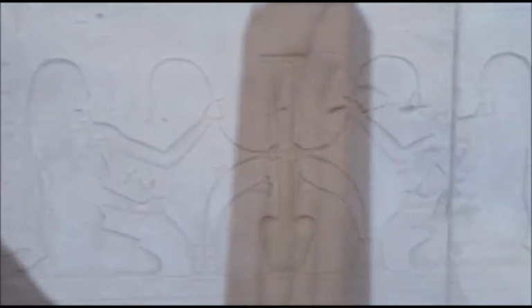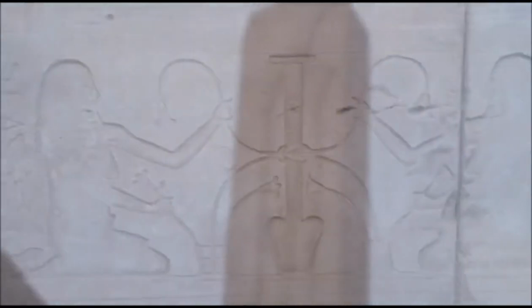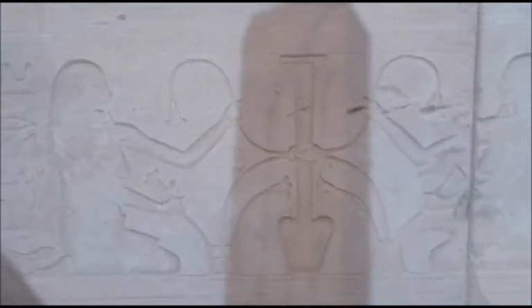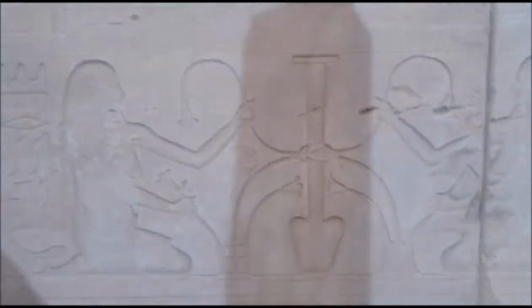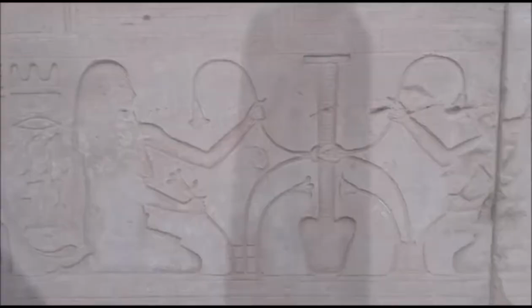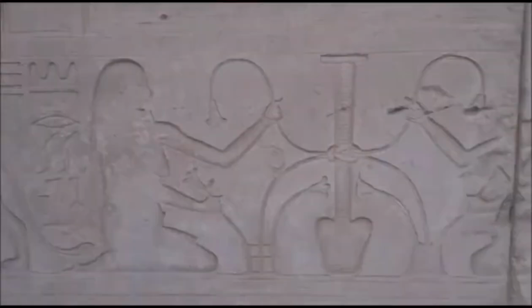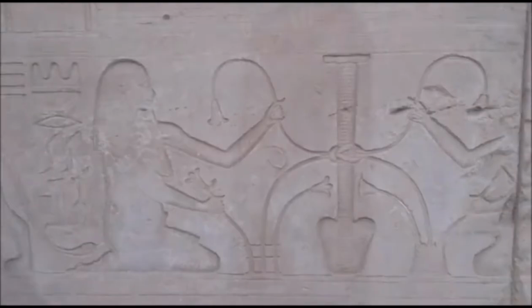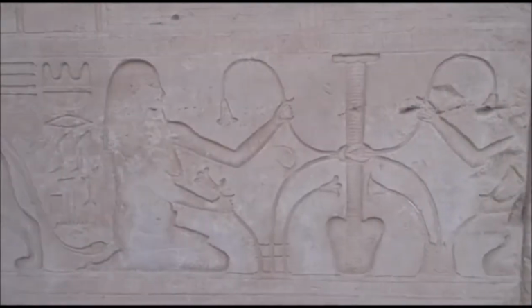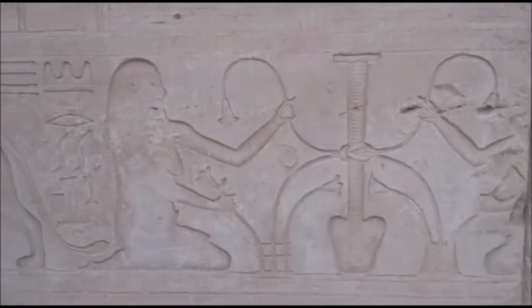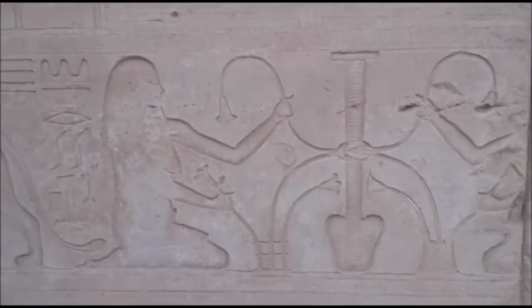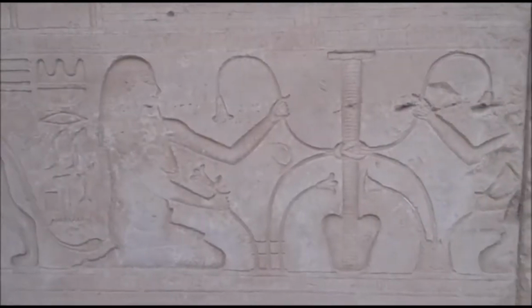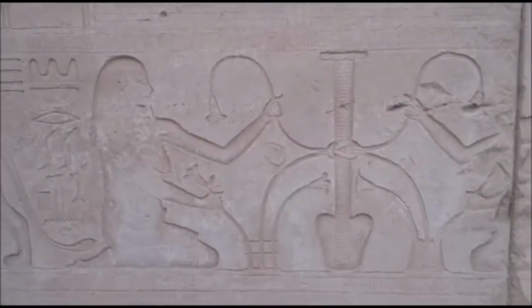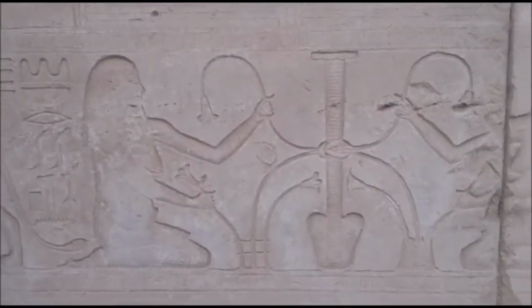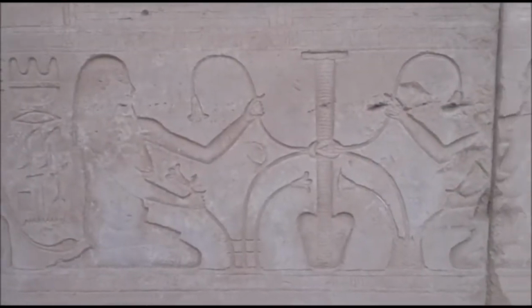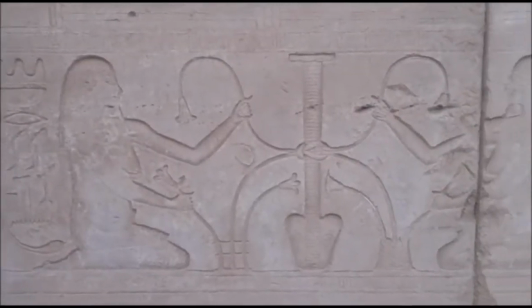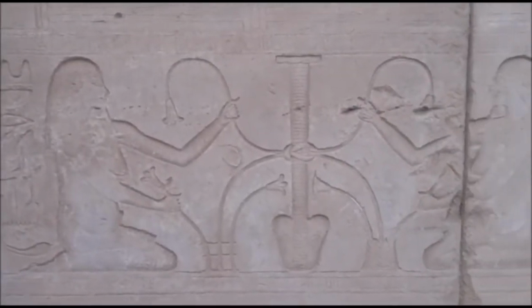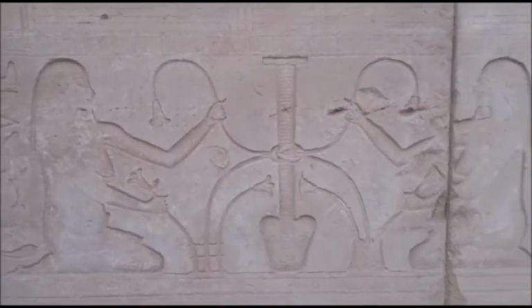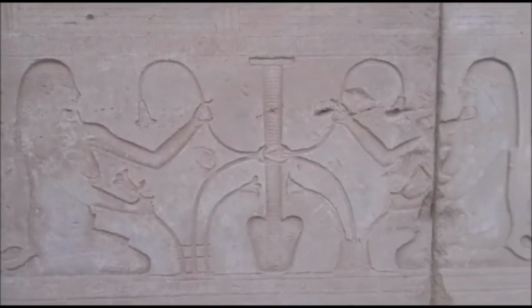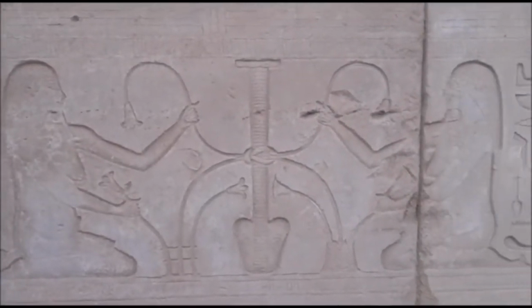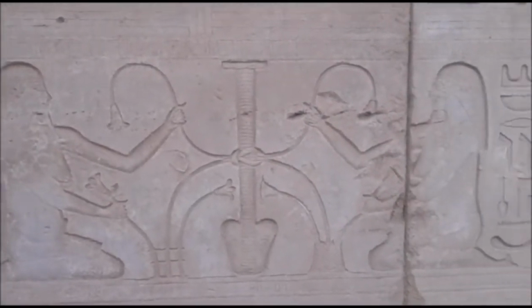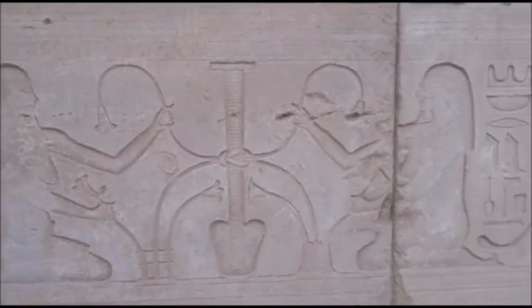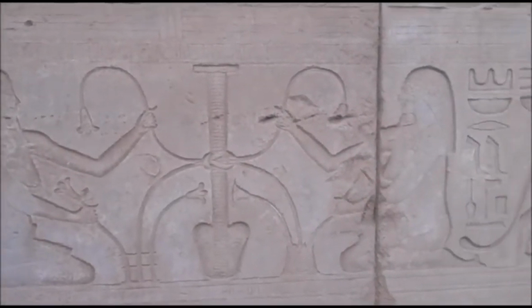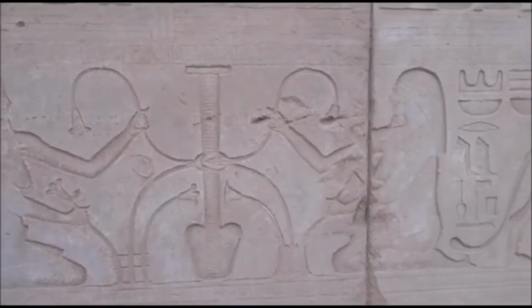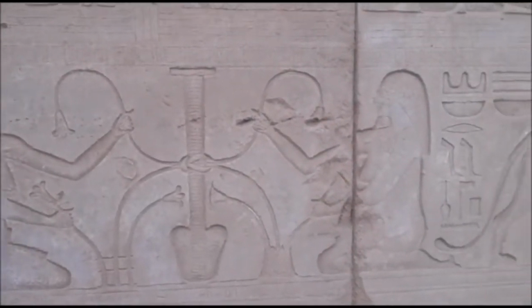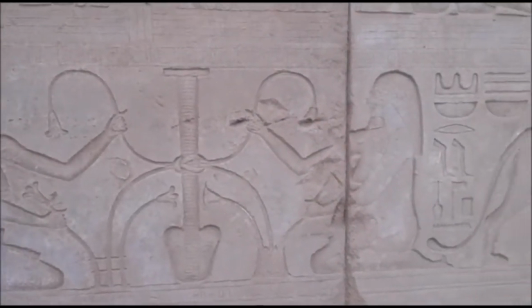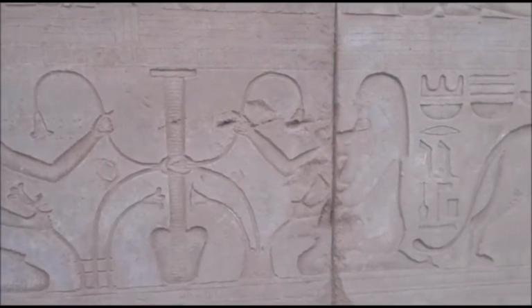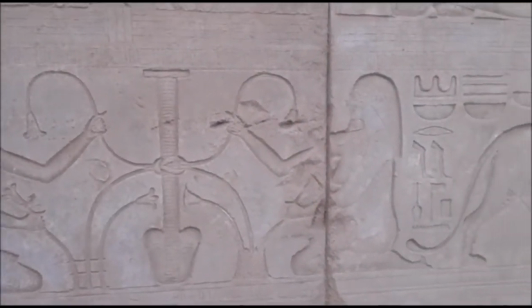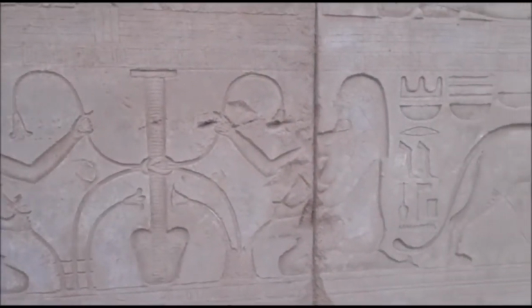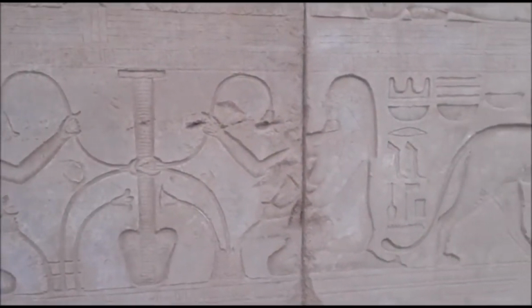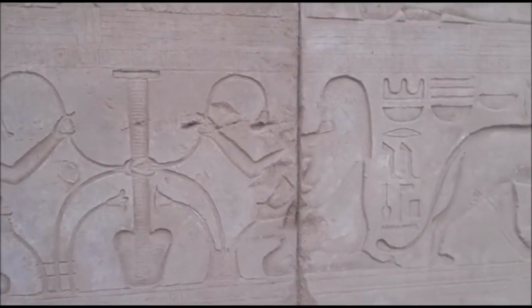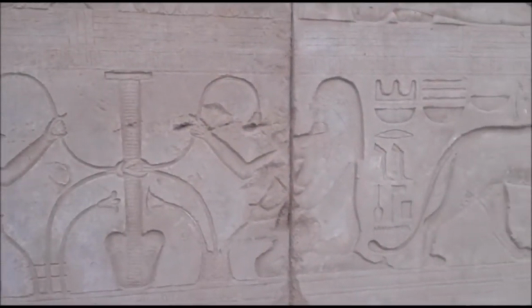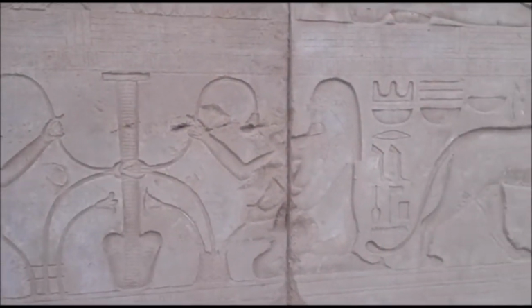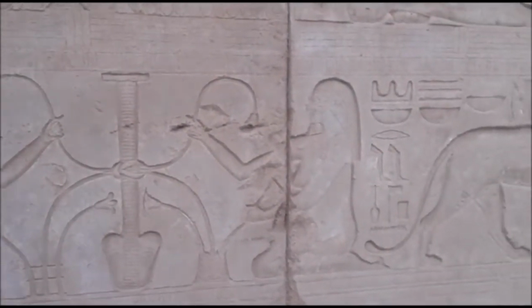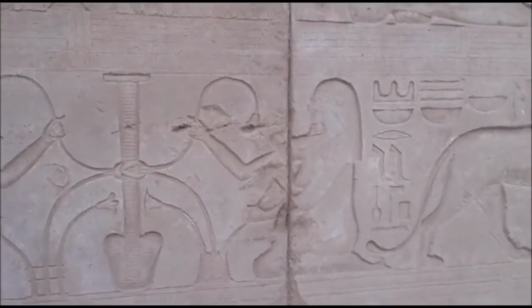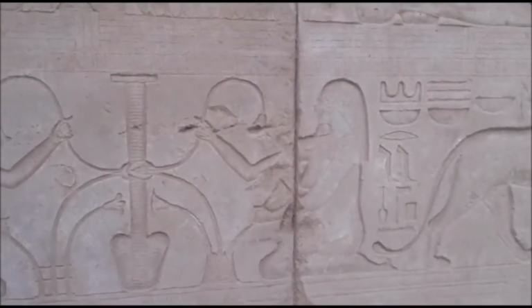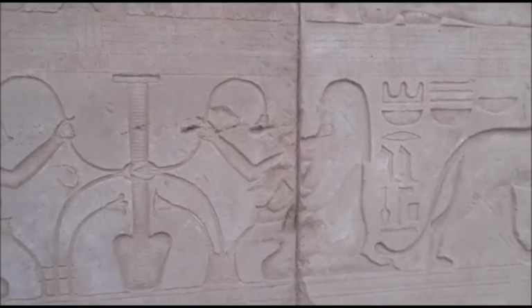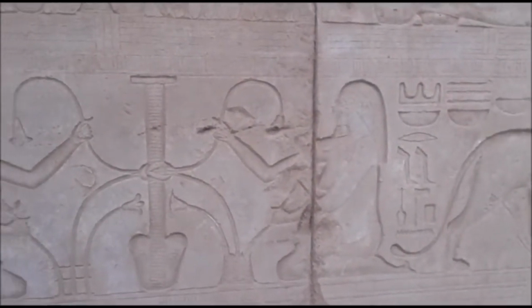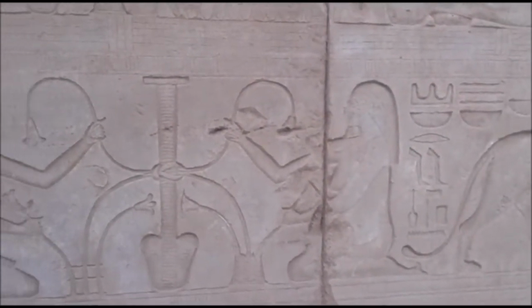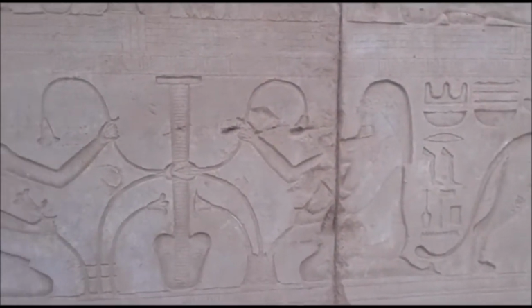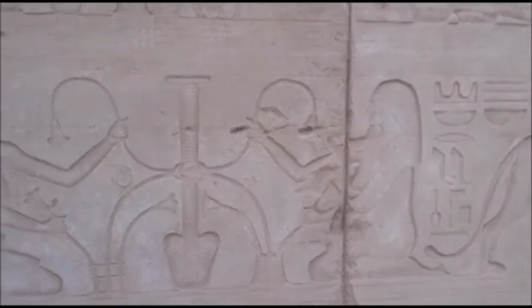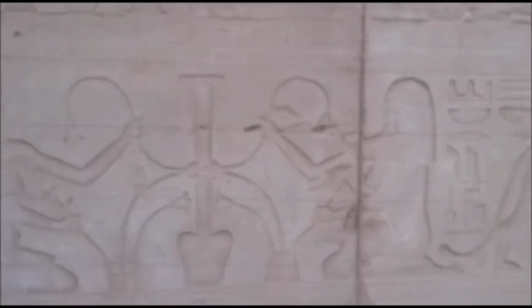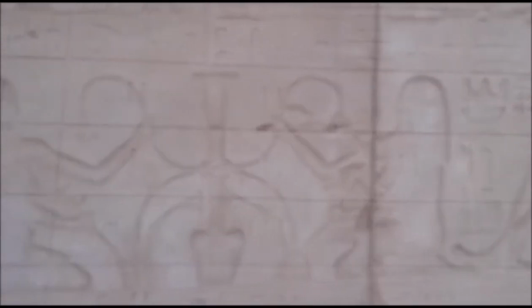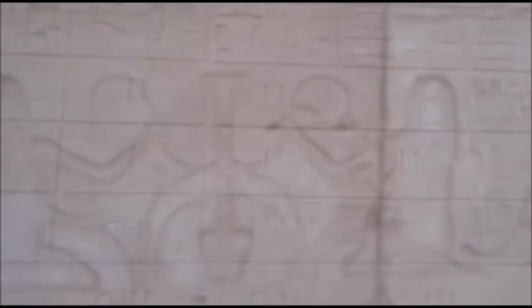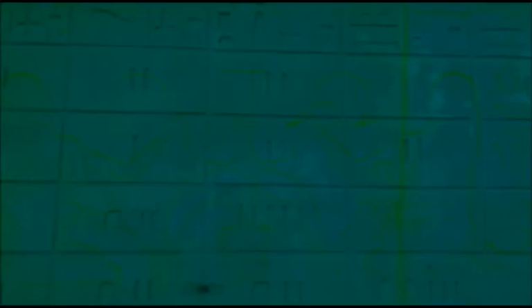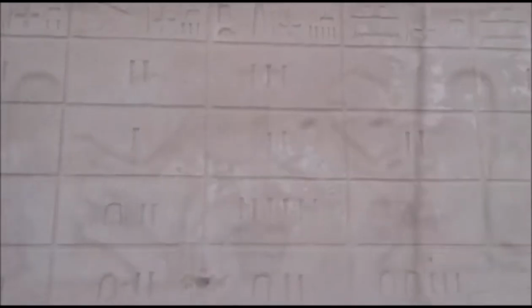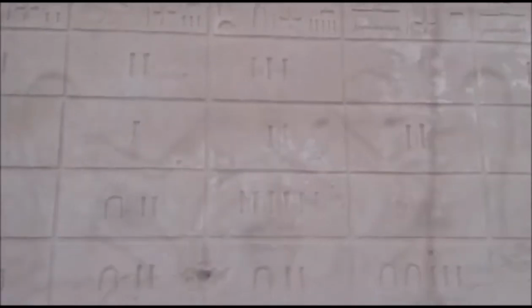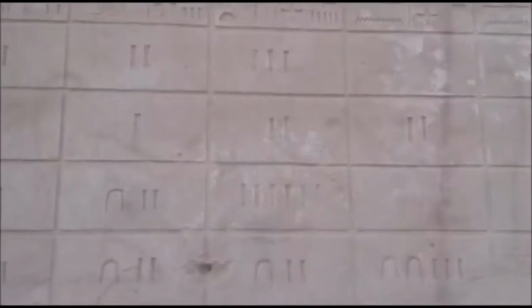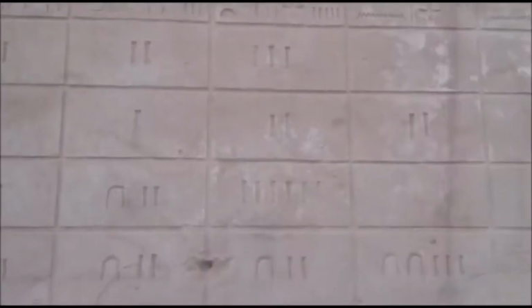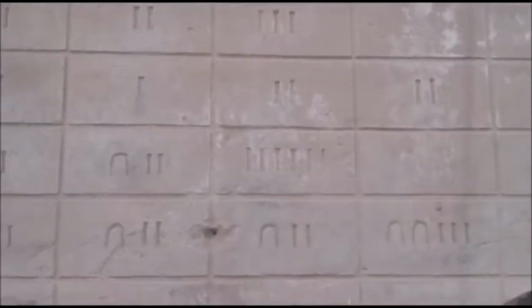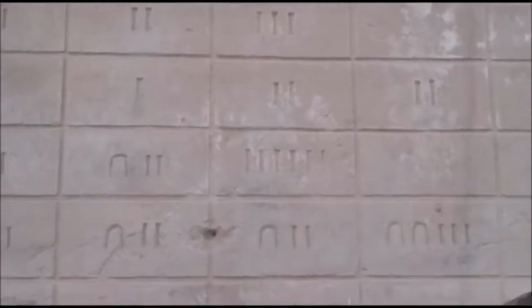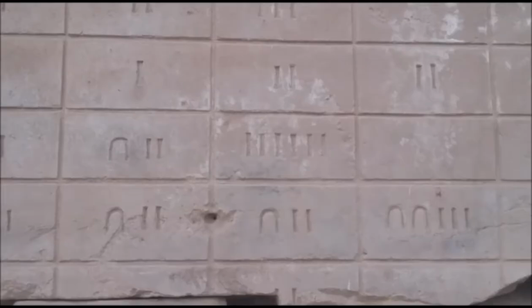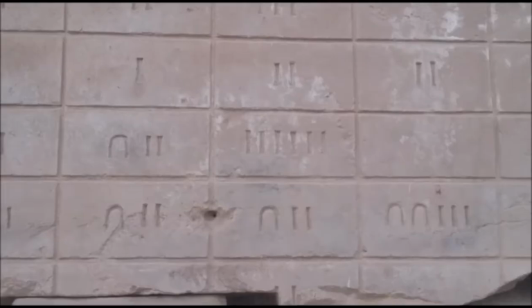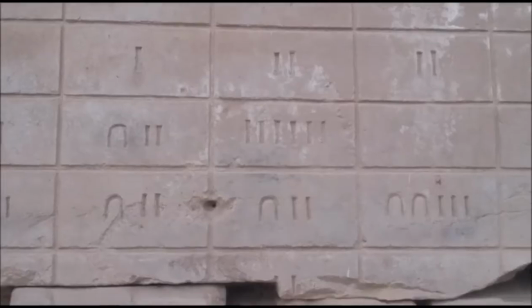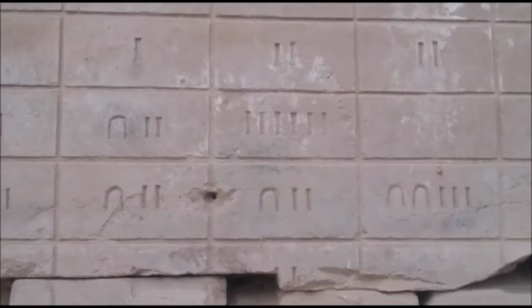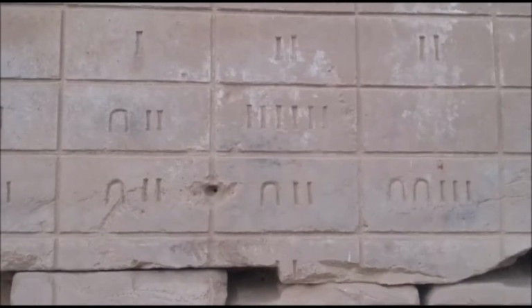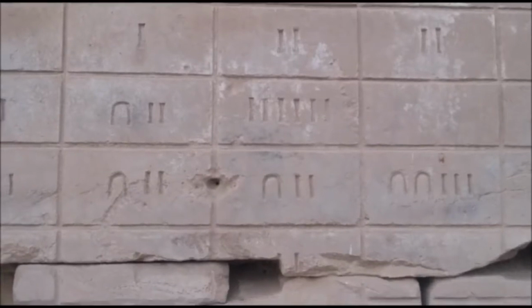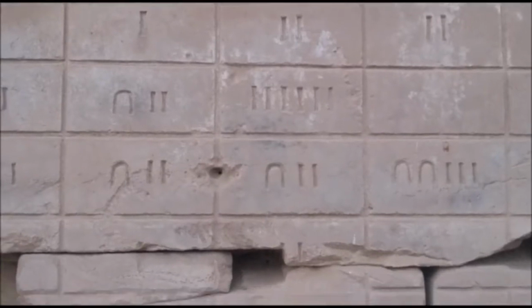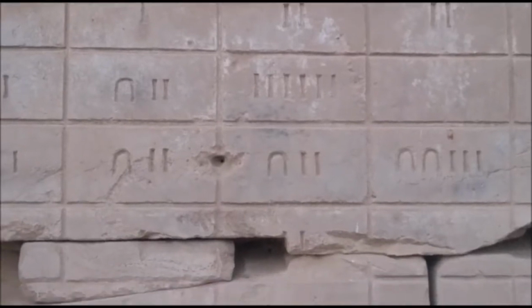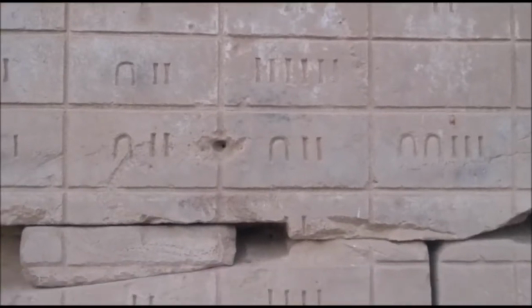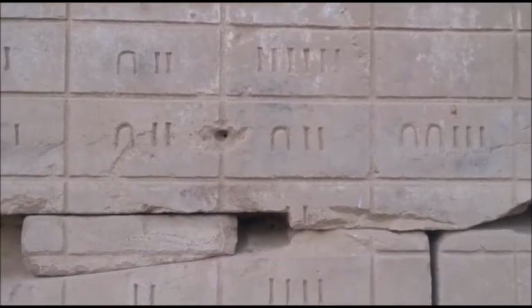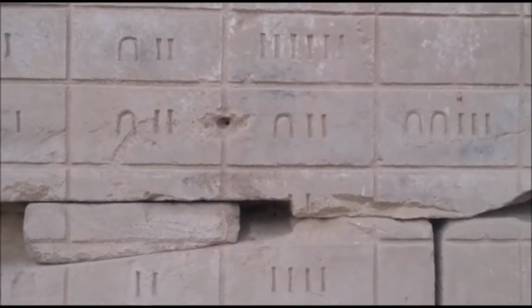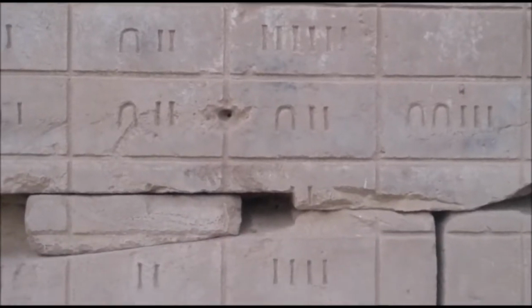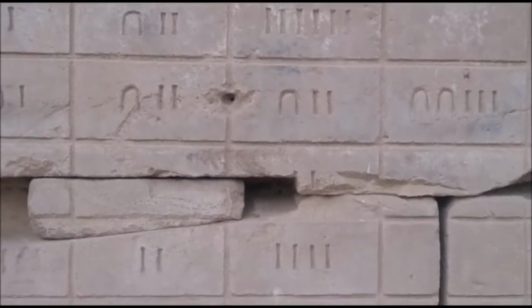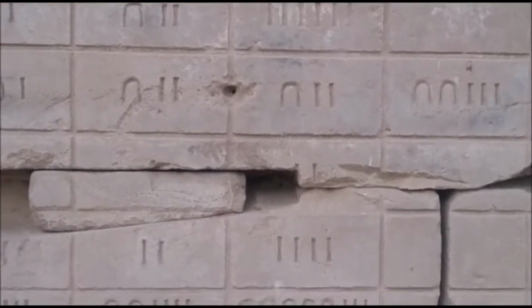A lotus flower on the drawing. Over here these signify the ancient Egyptian numbers.